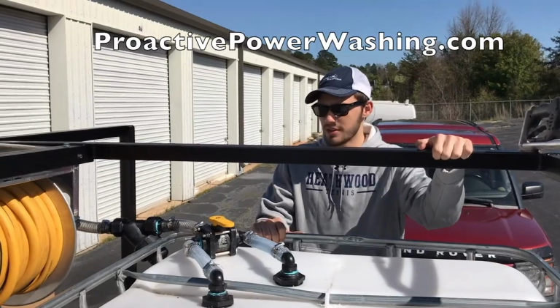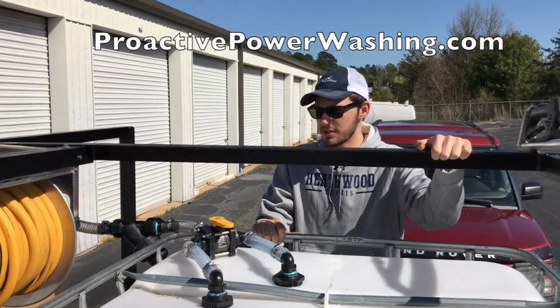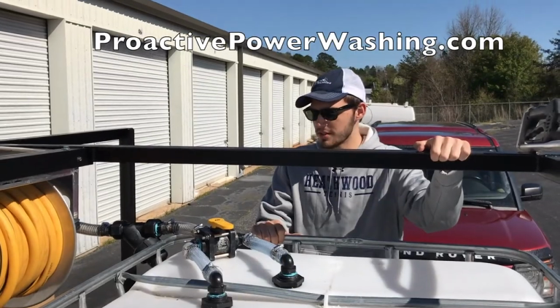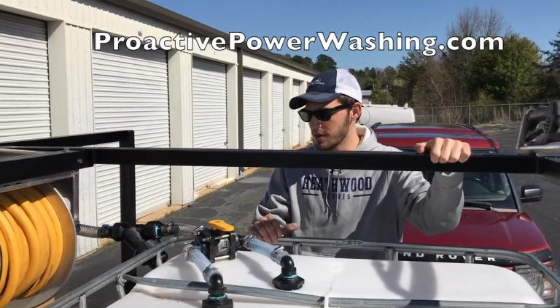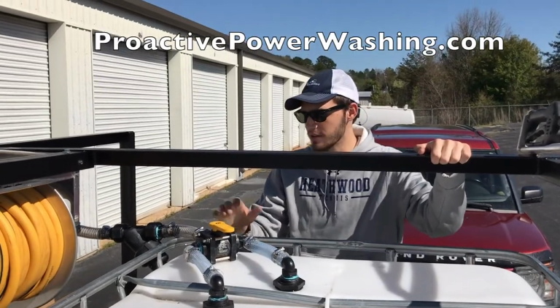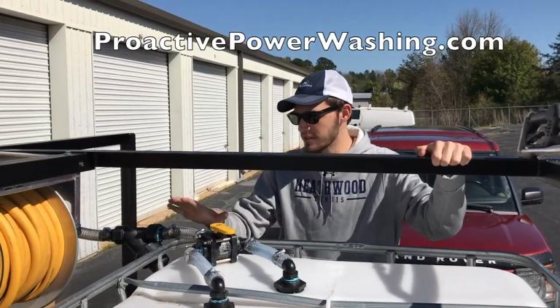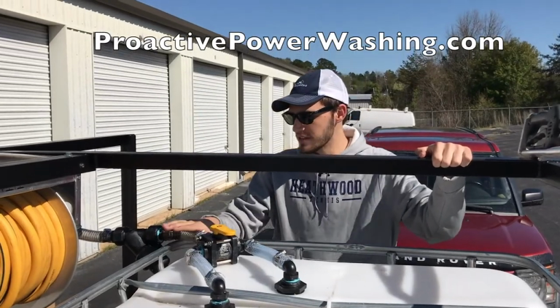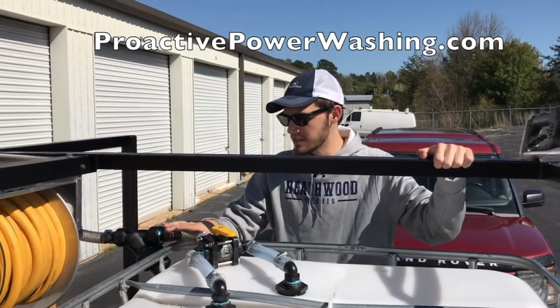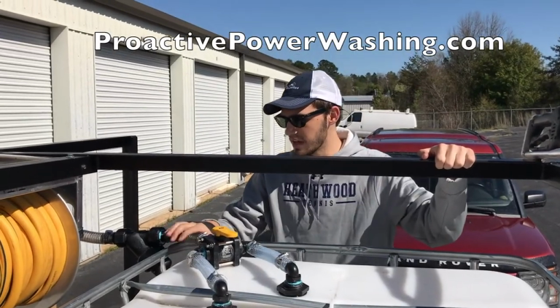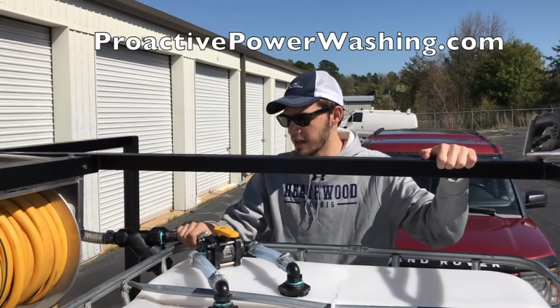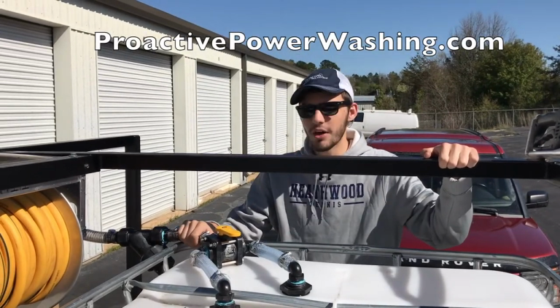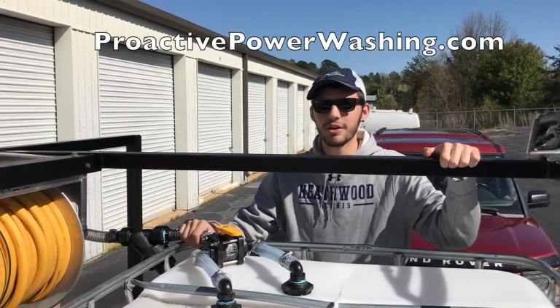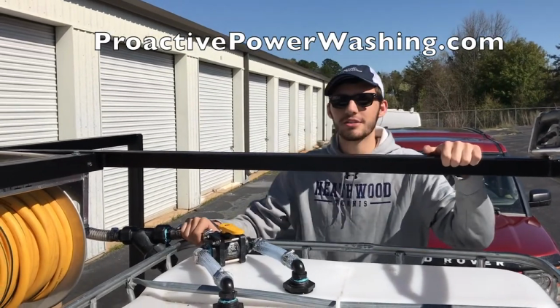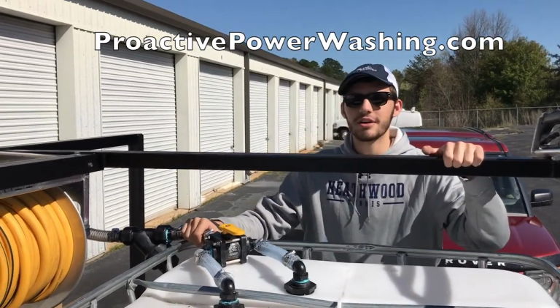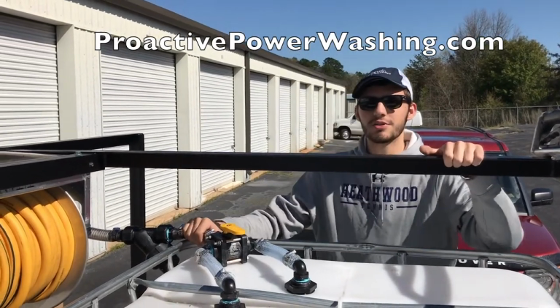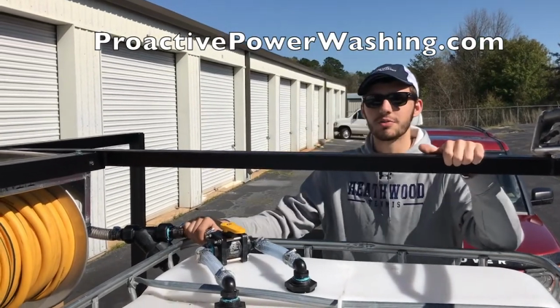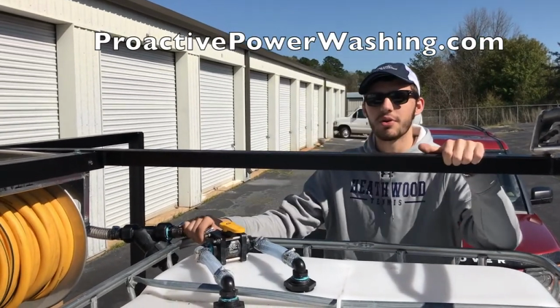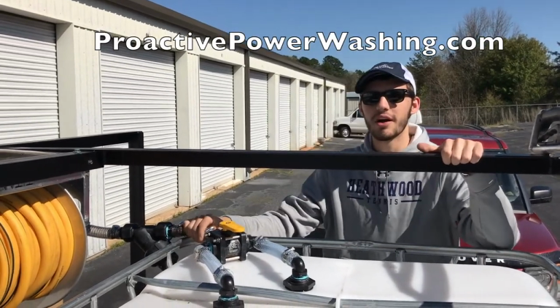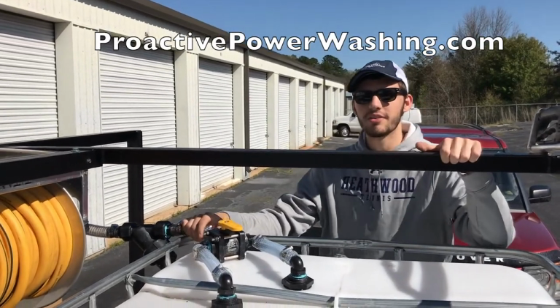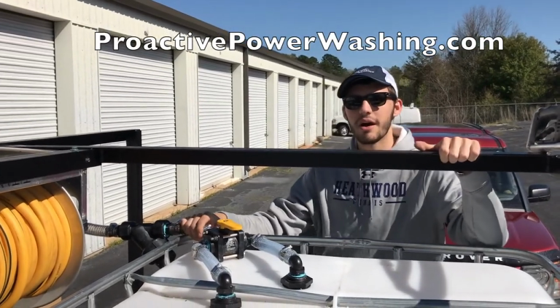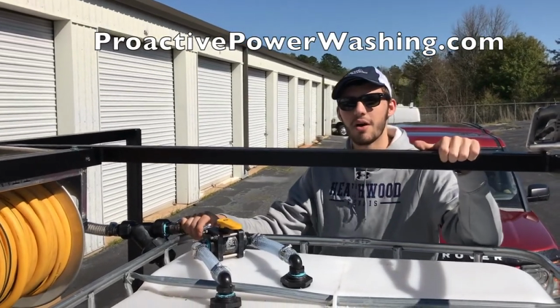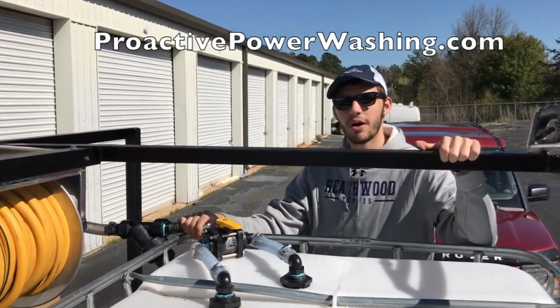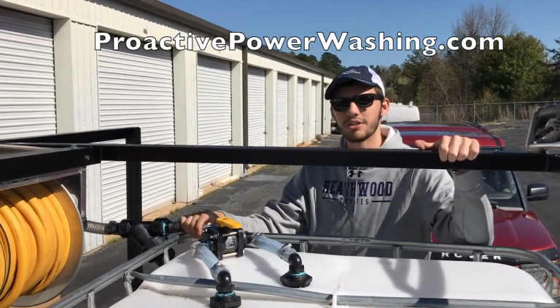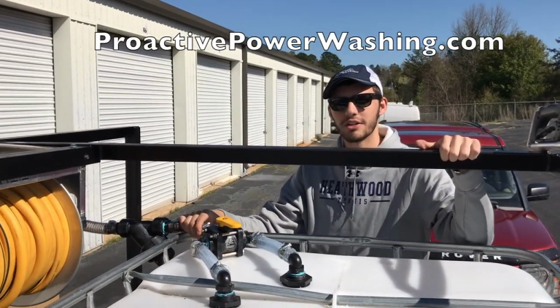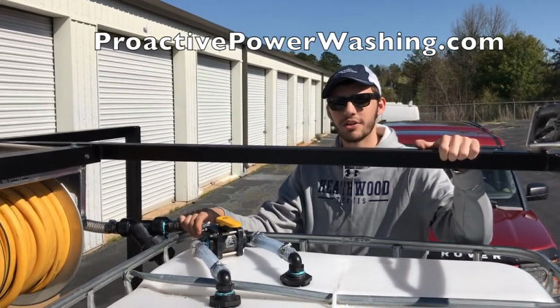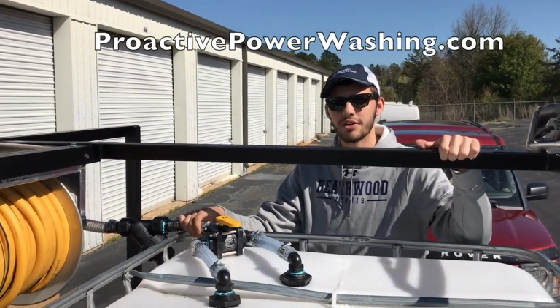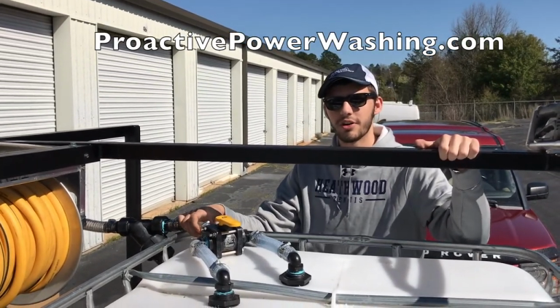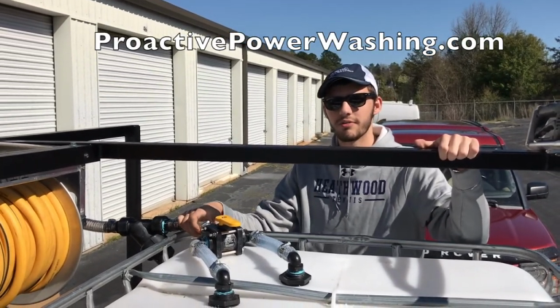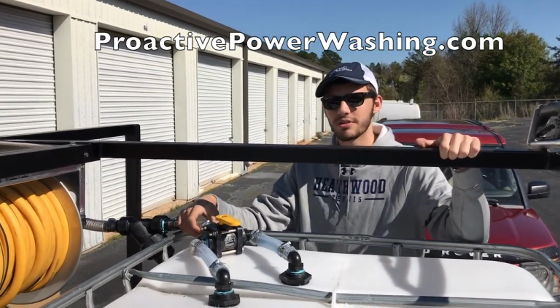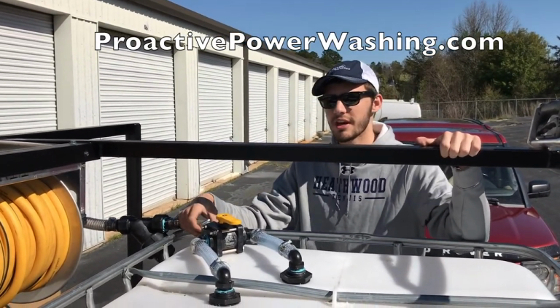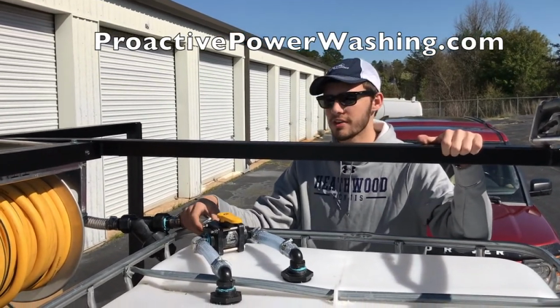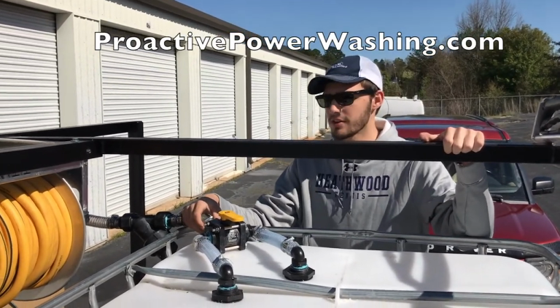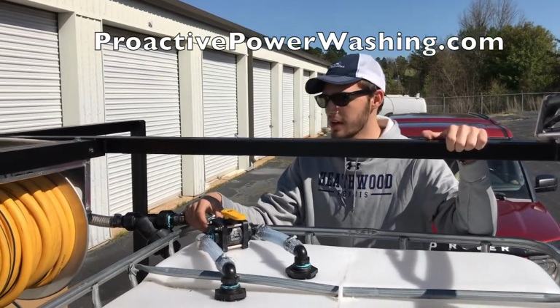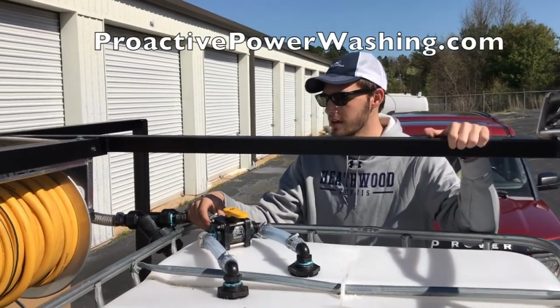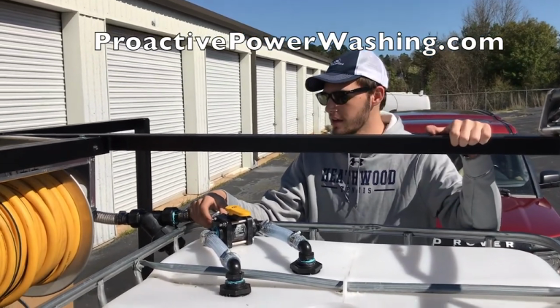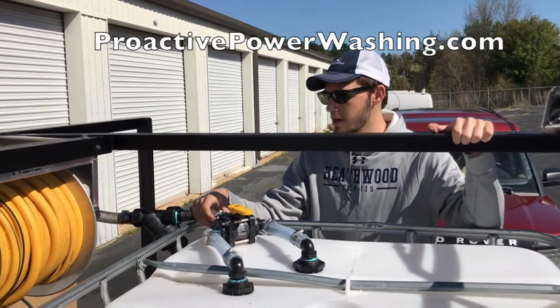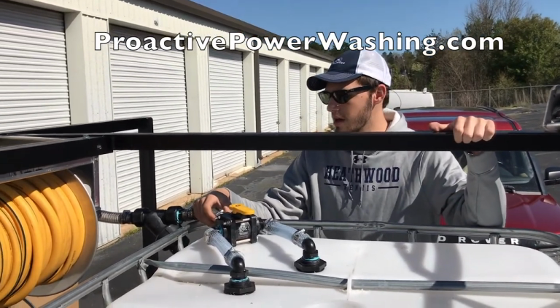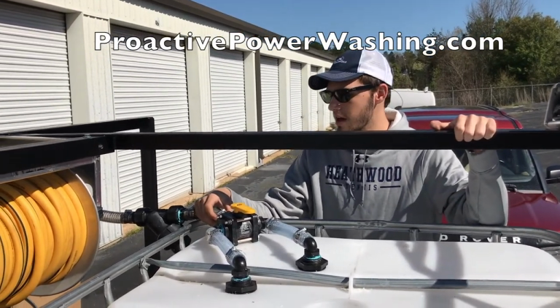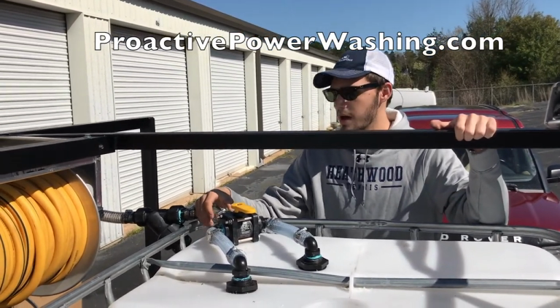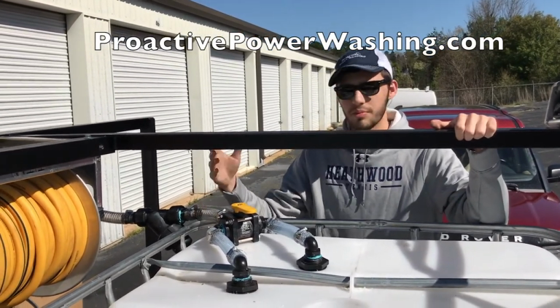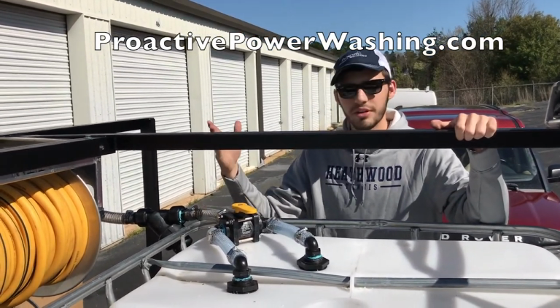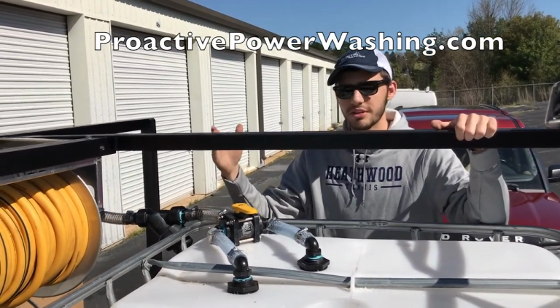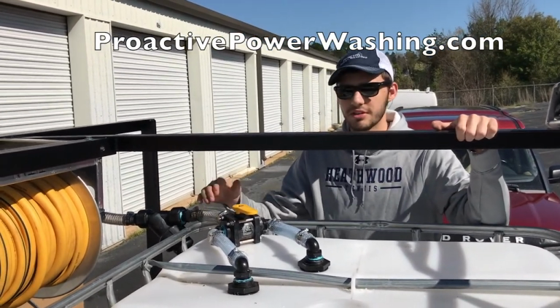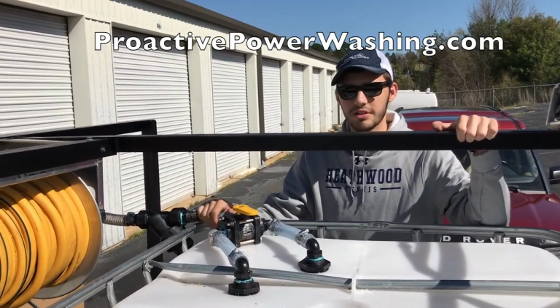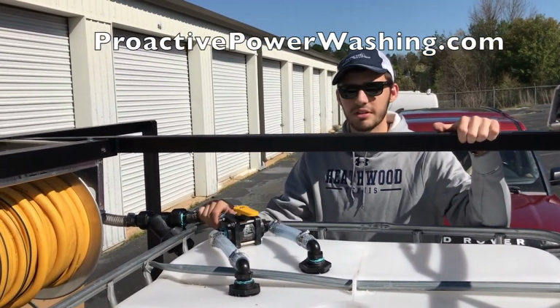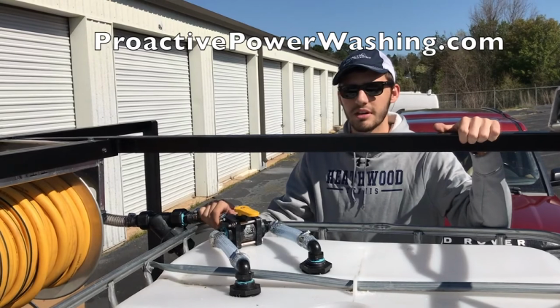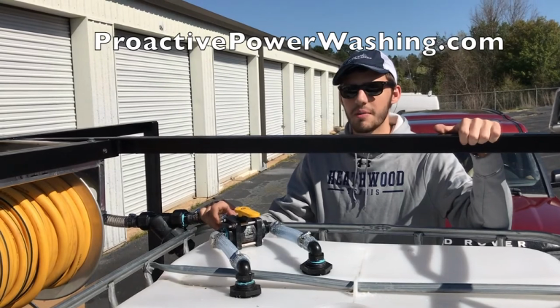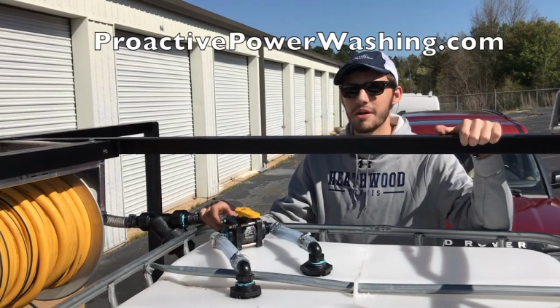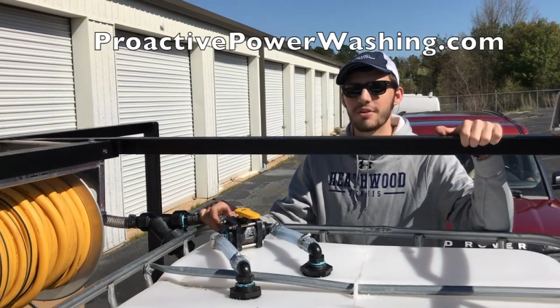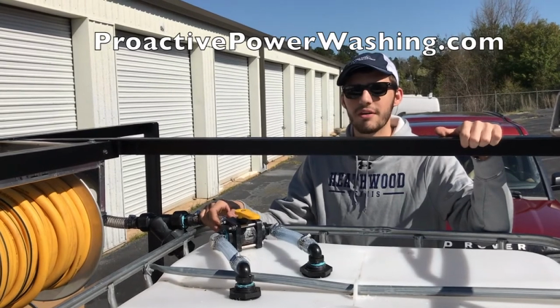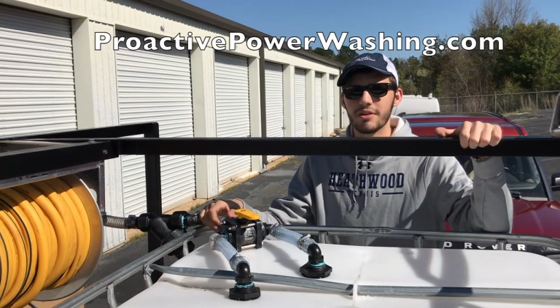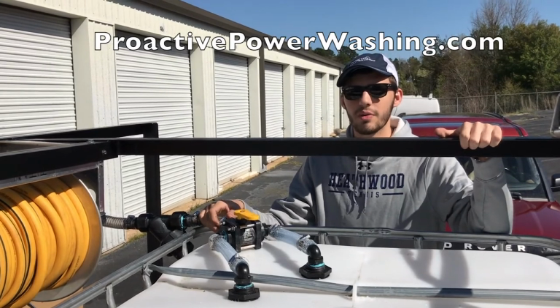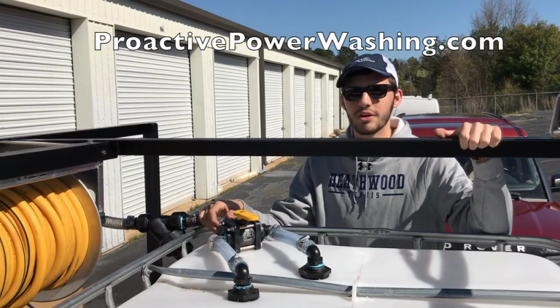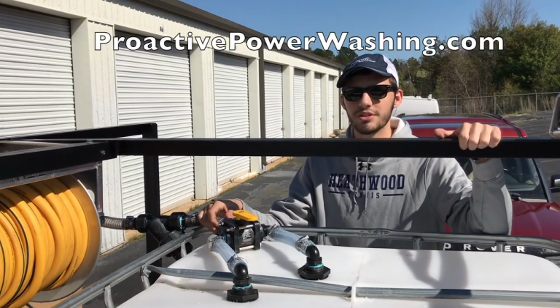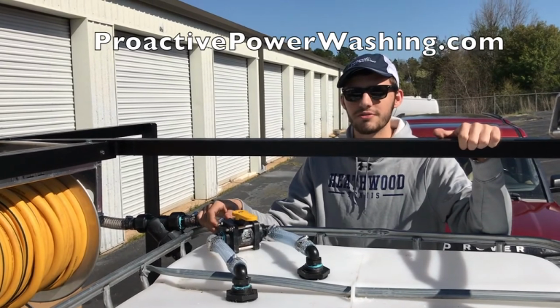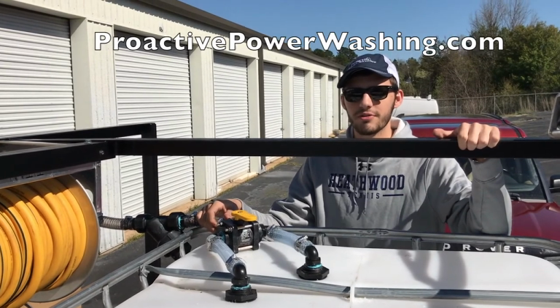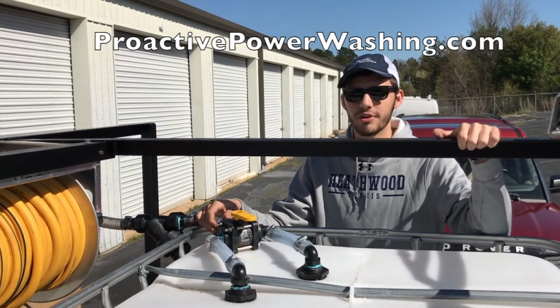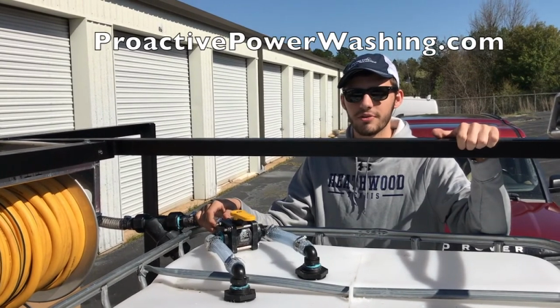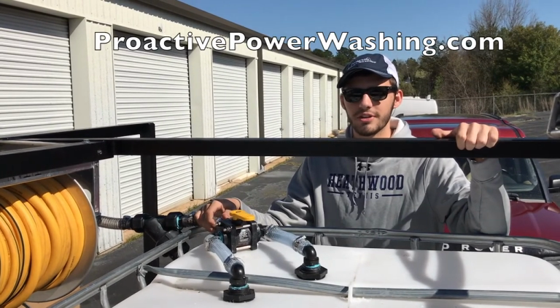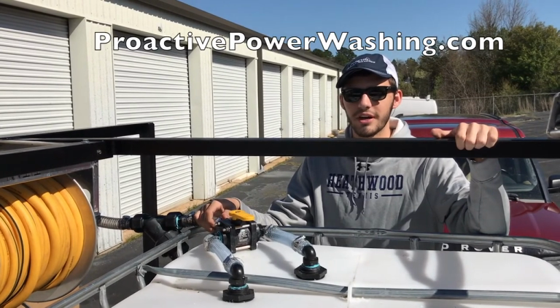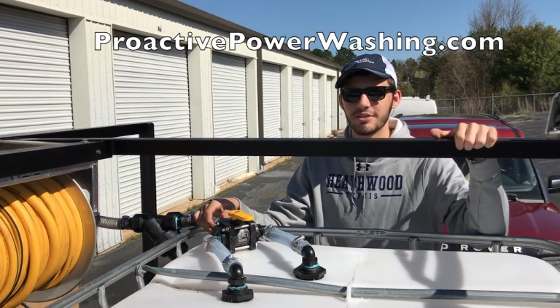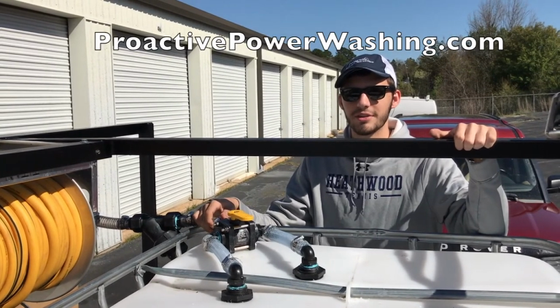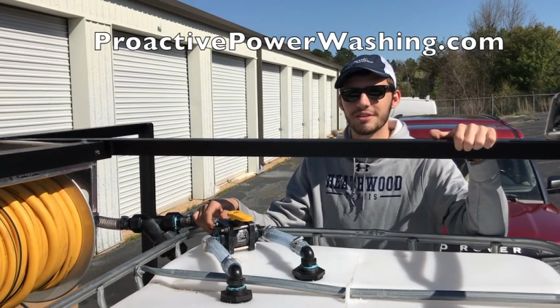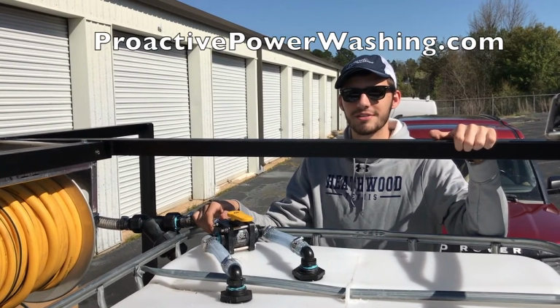This is Logan Saunders, ProActive Power Washing, here in Greenville, South Carolina. Please comment if you have any questions — feel free to reach out to us.